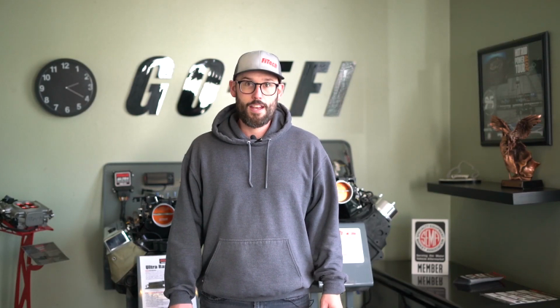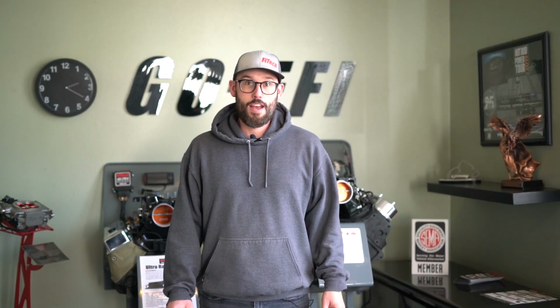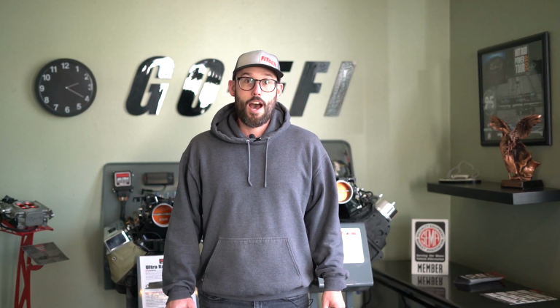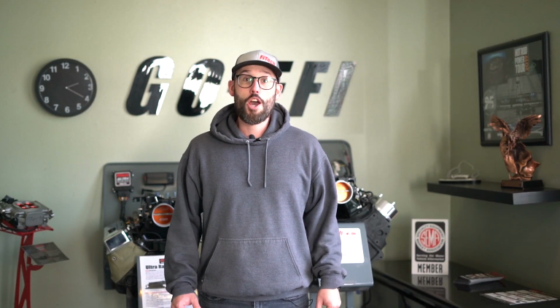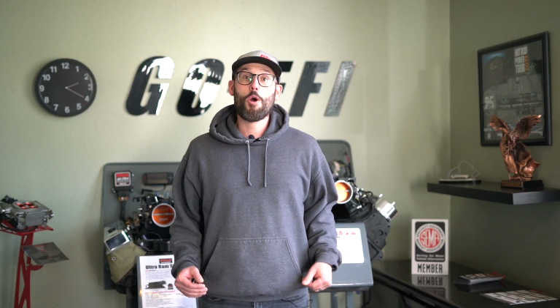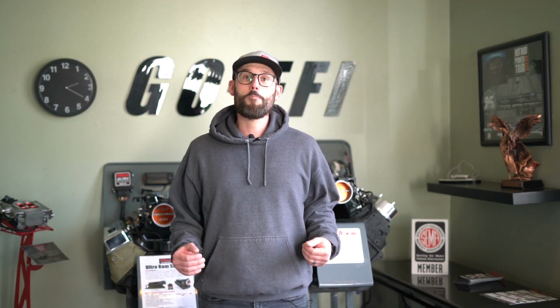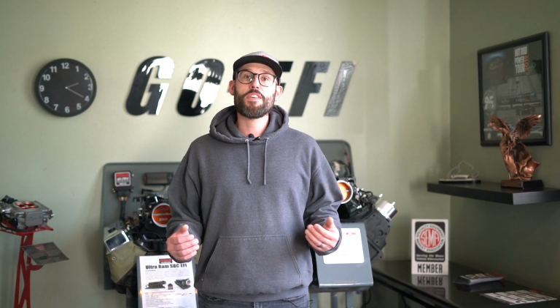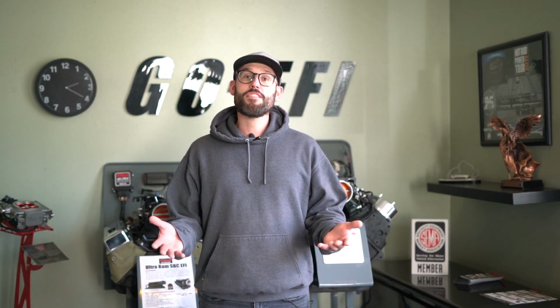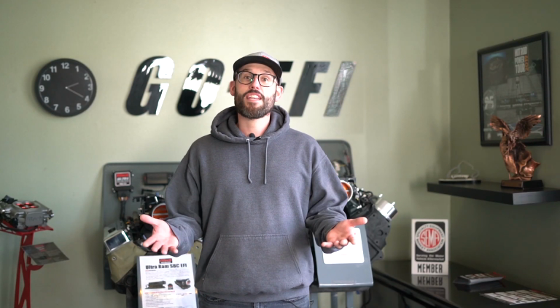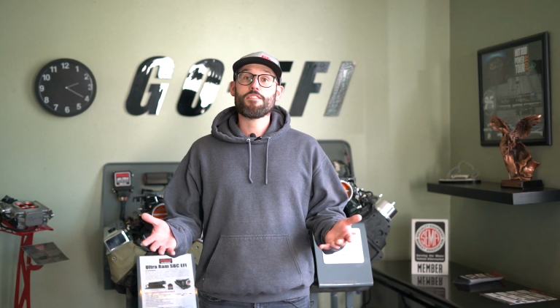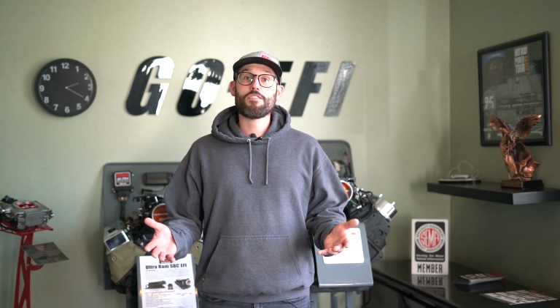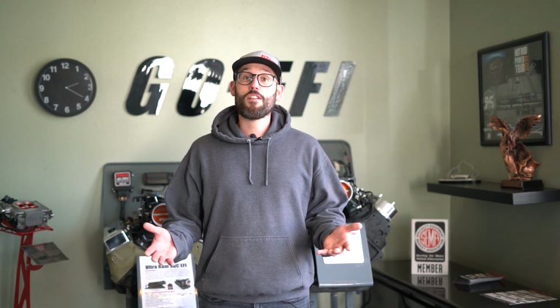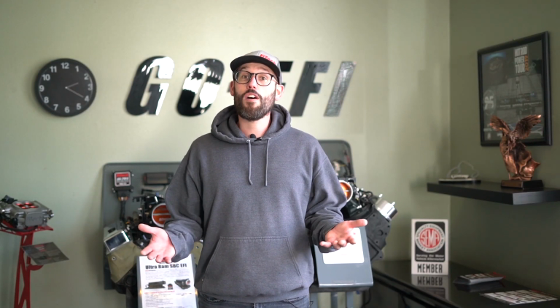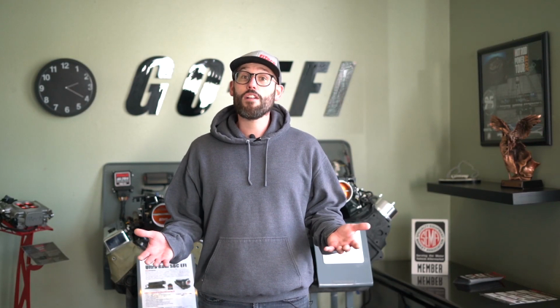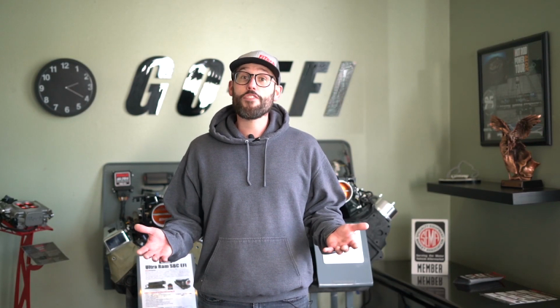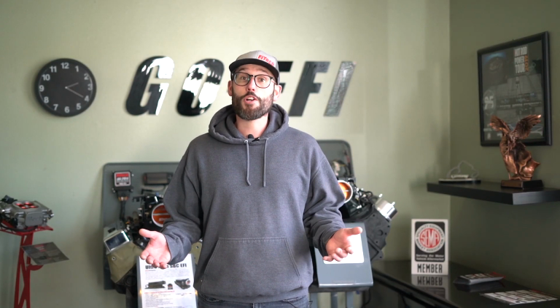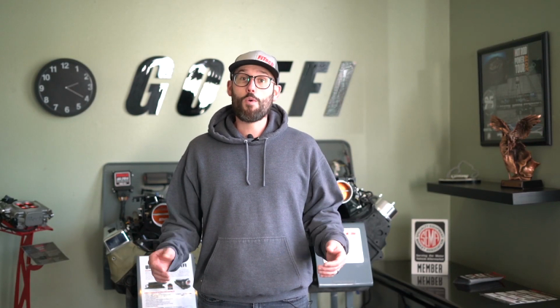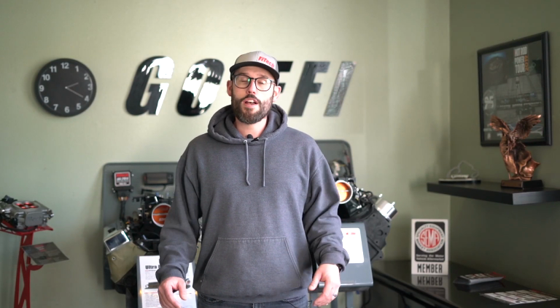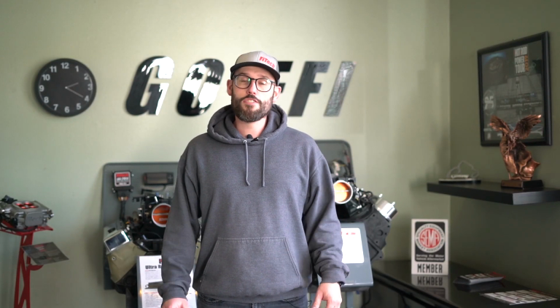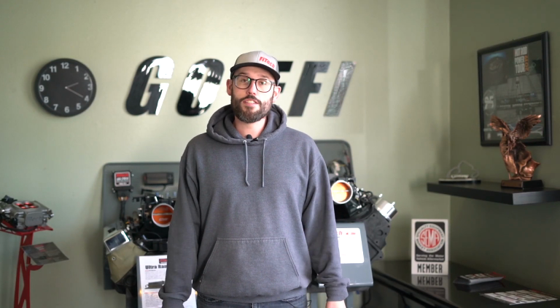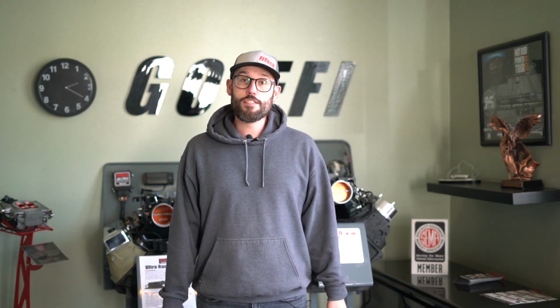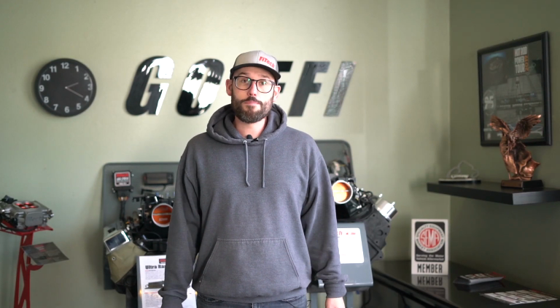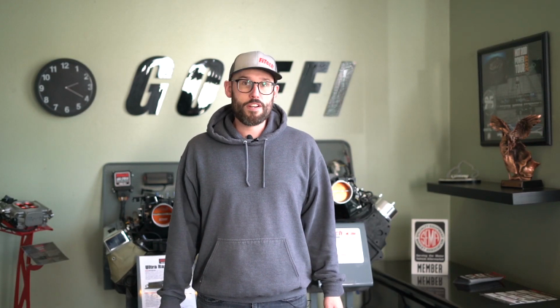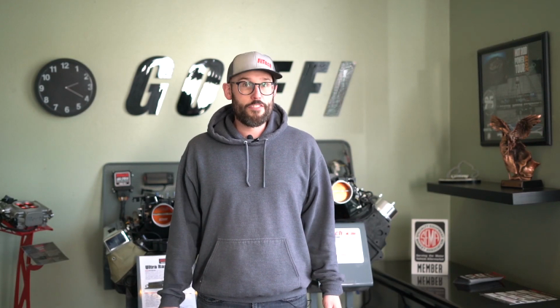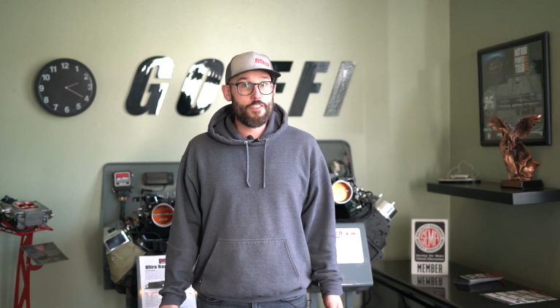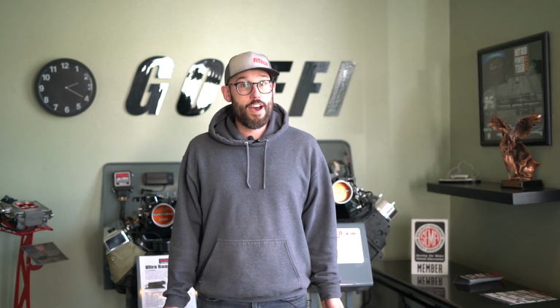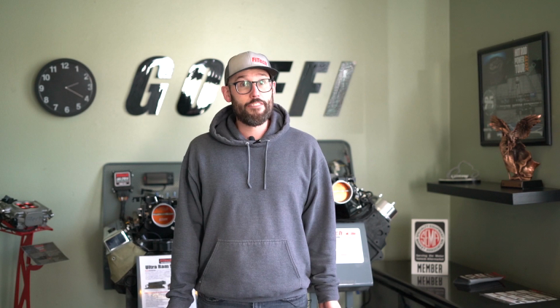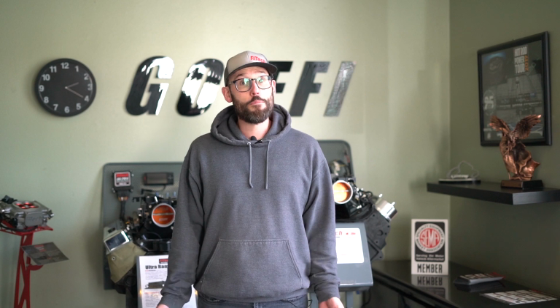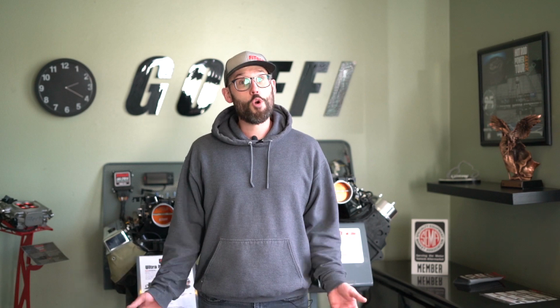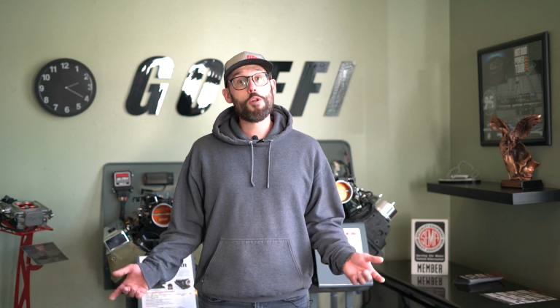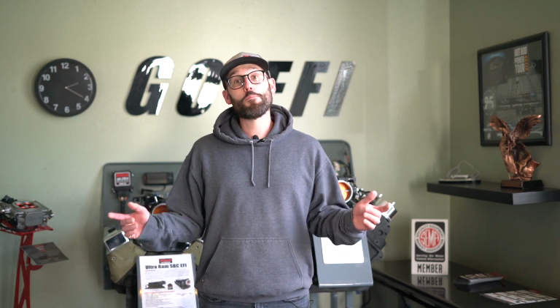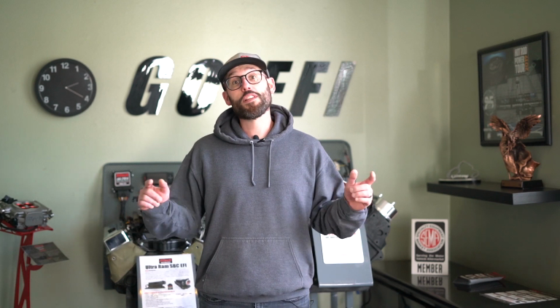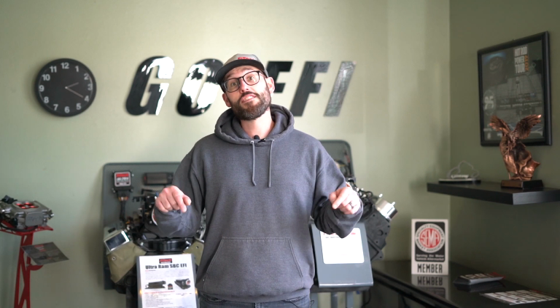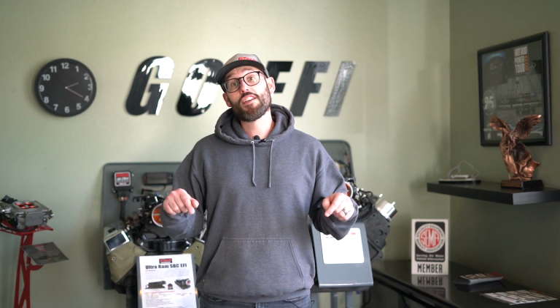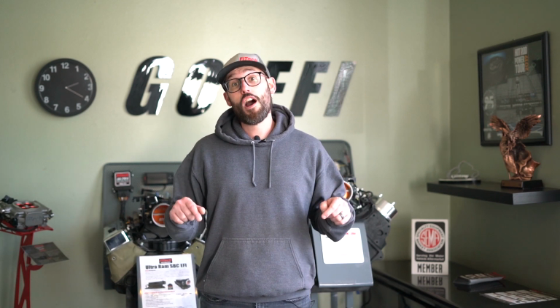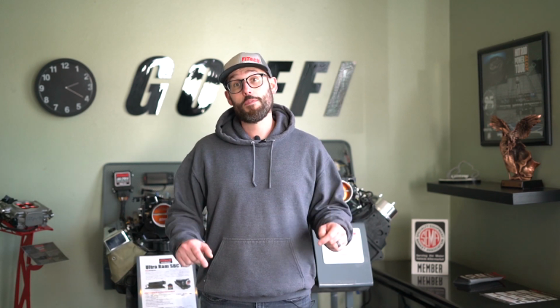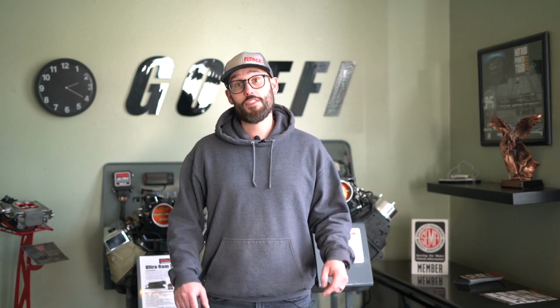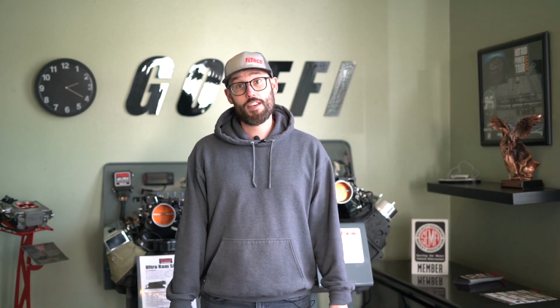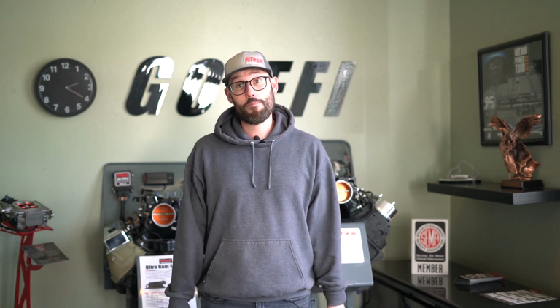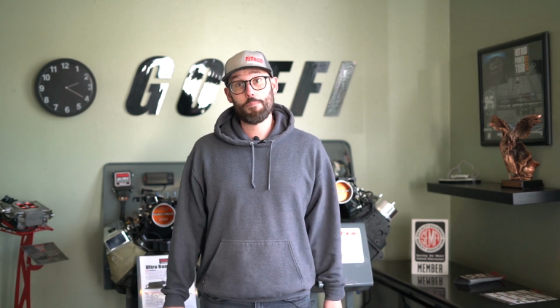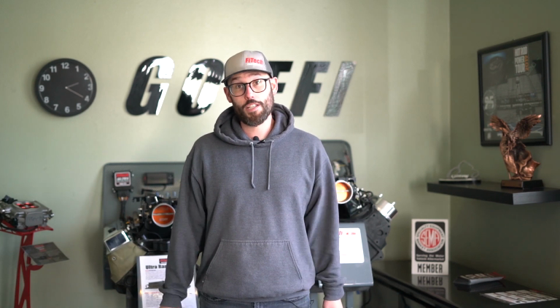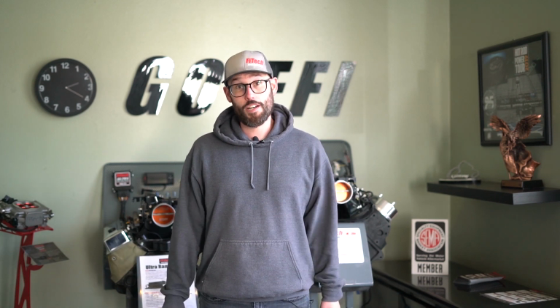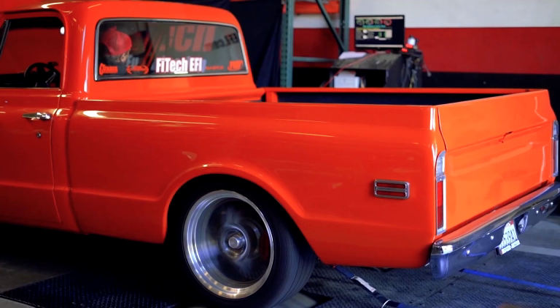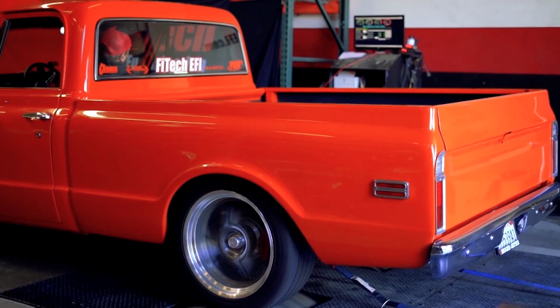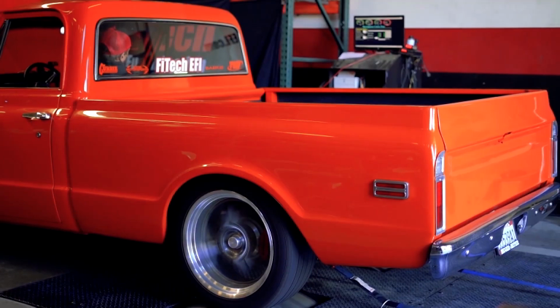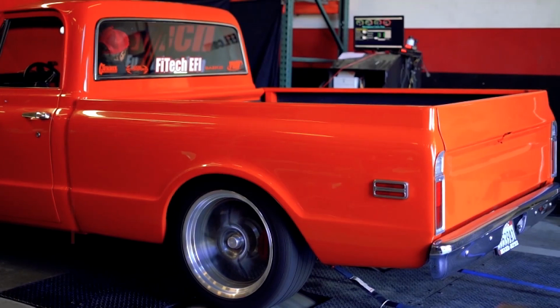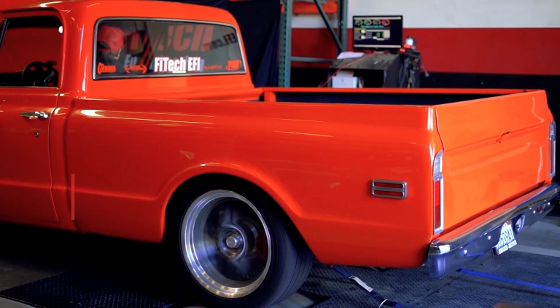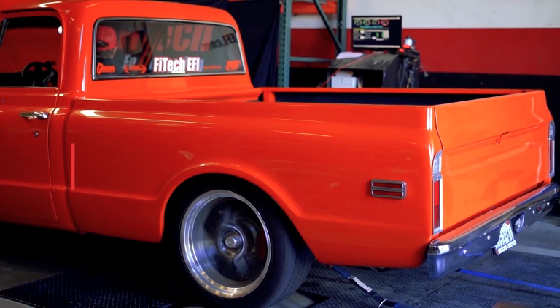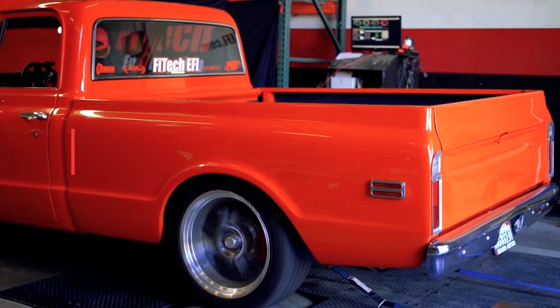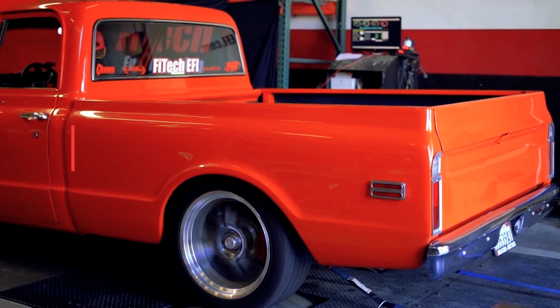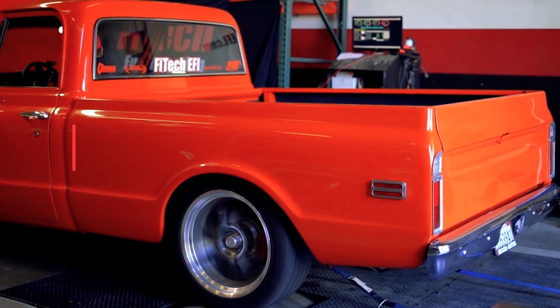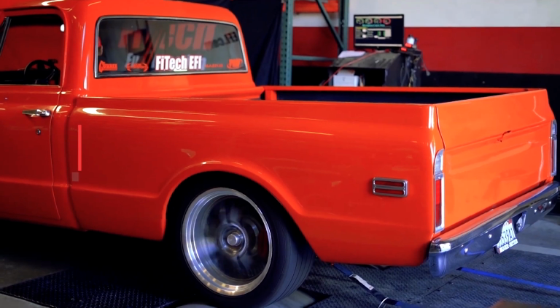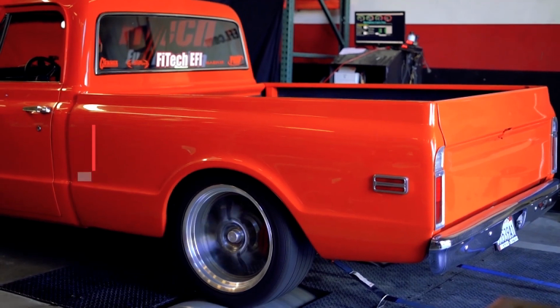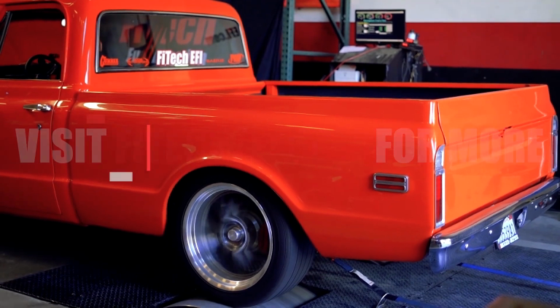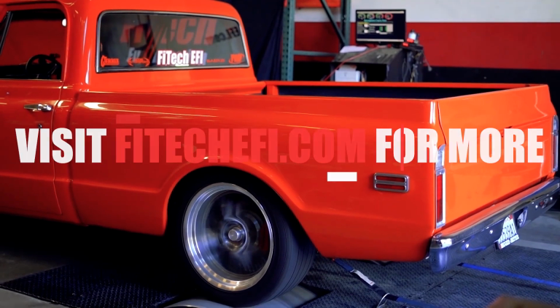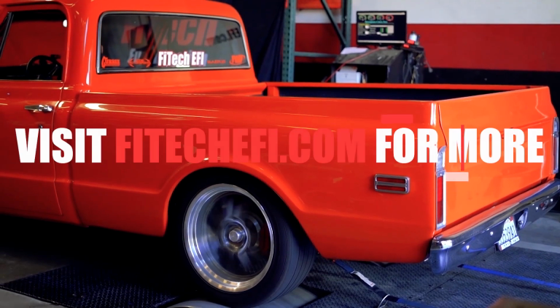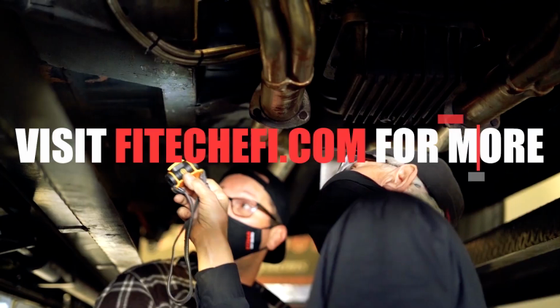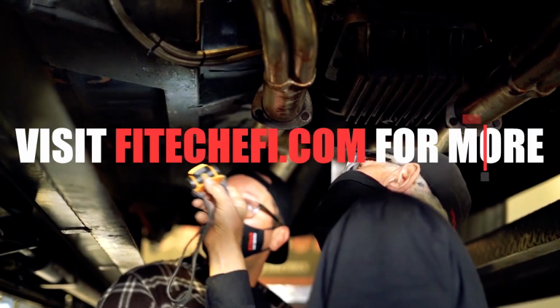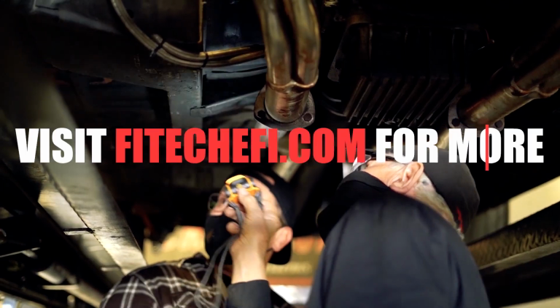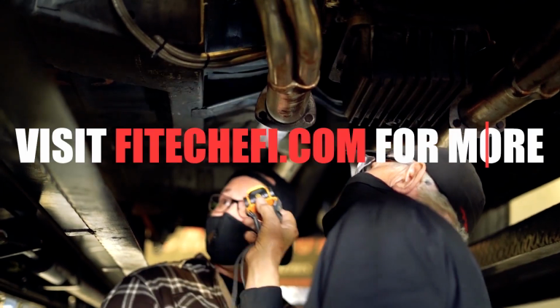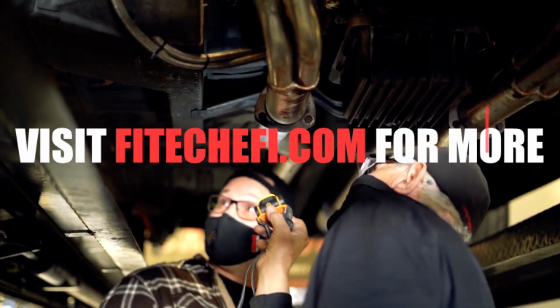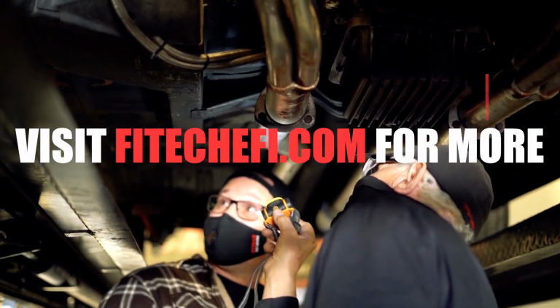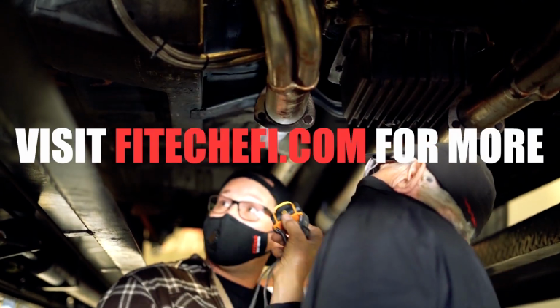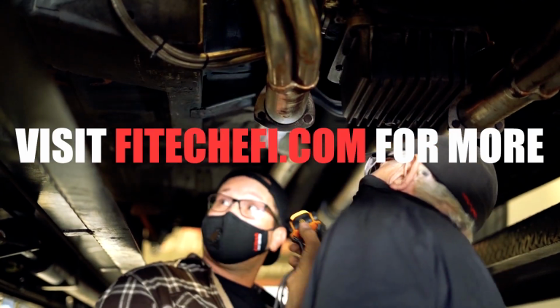I hope these answer all of your questions, but if you have more, please comment them below. Thank you for tuning in to this week's Tech Tuesday.